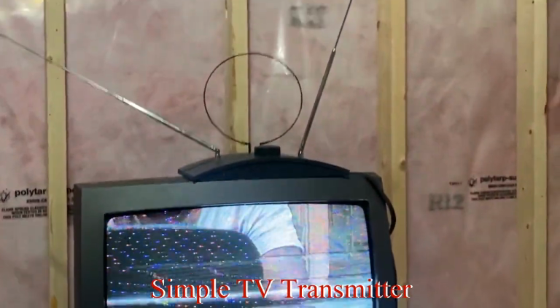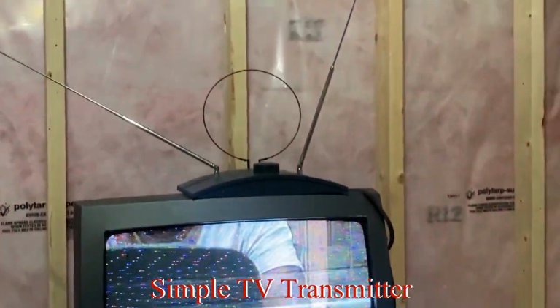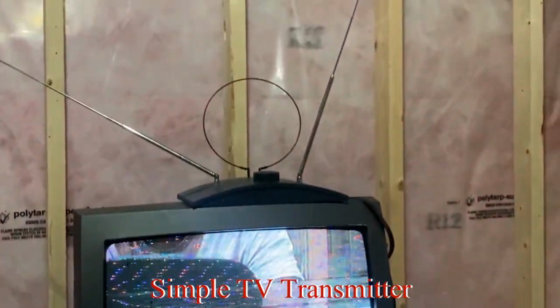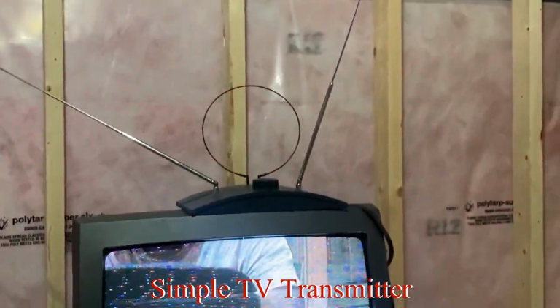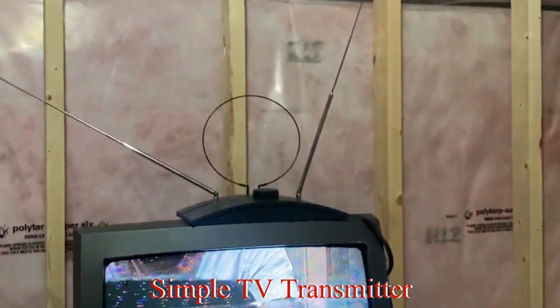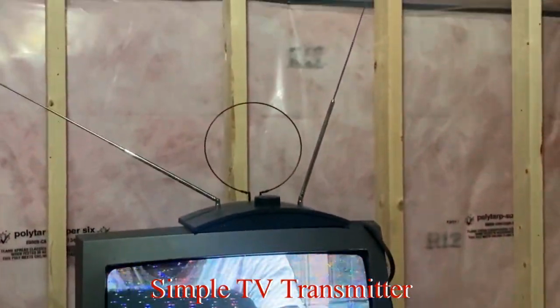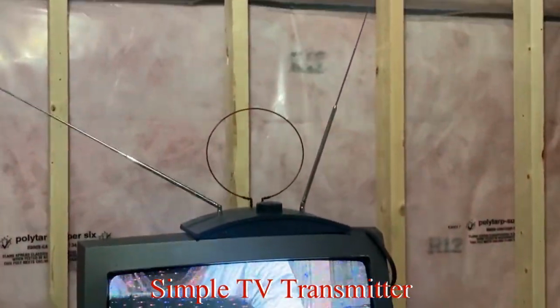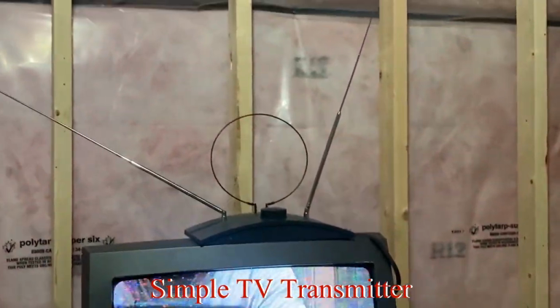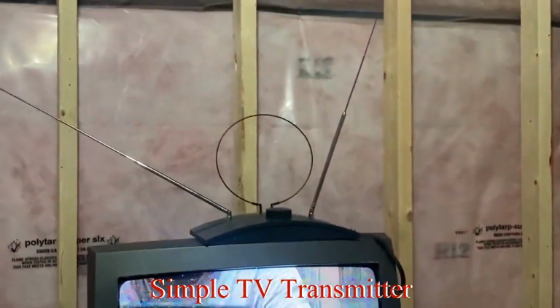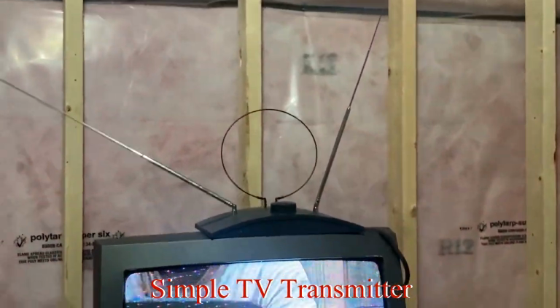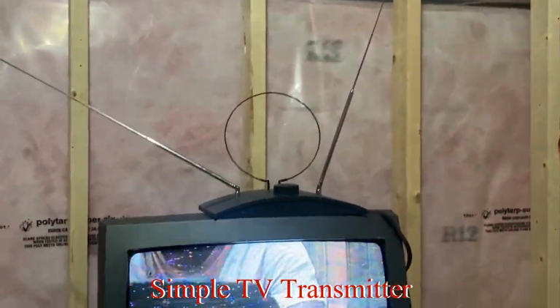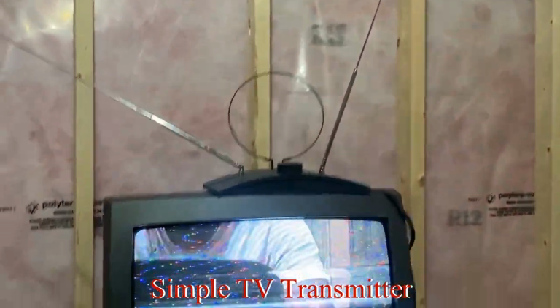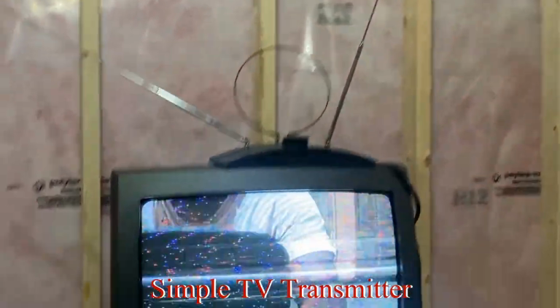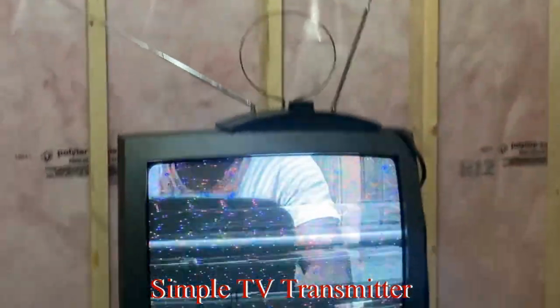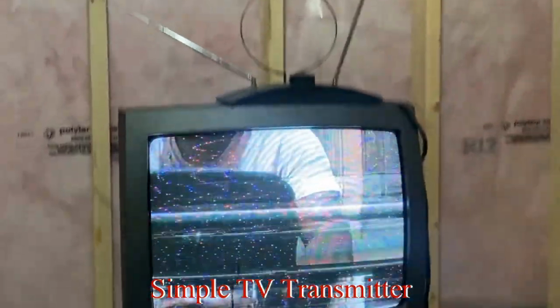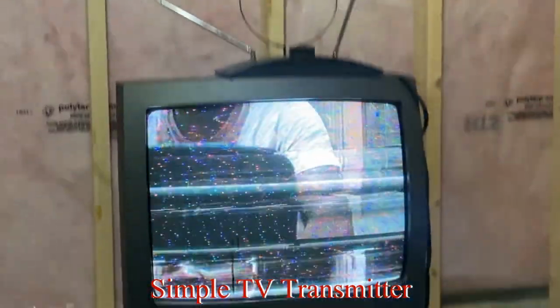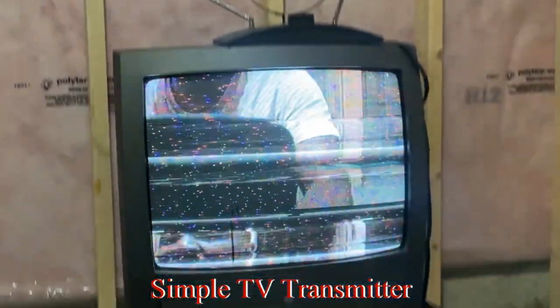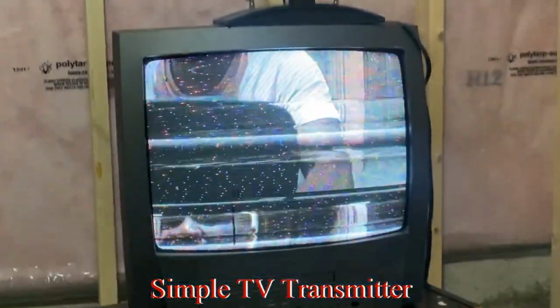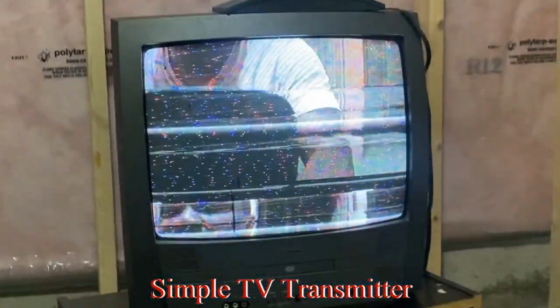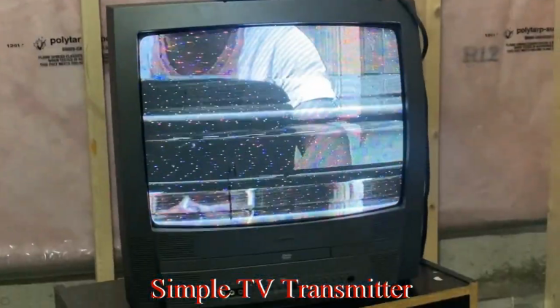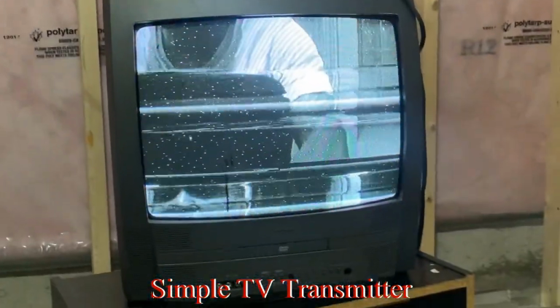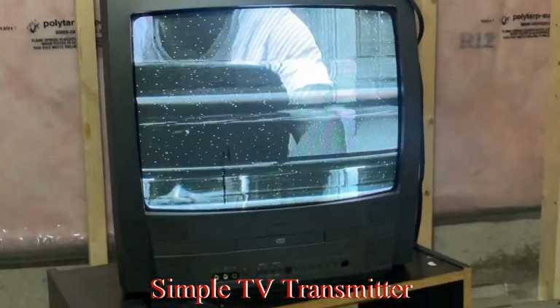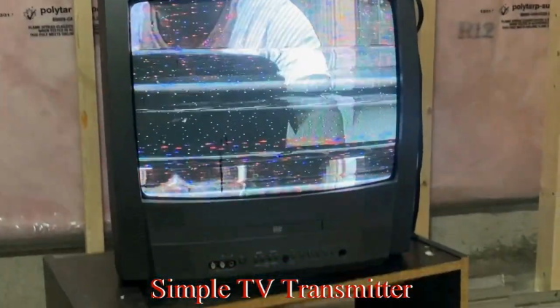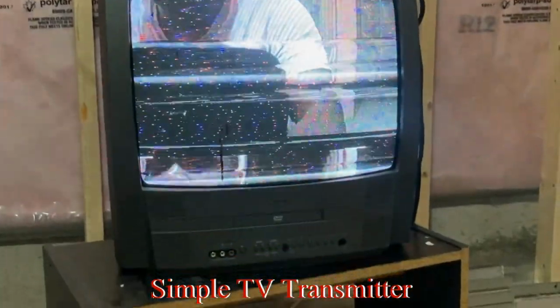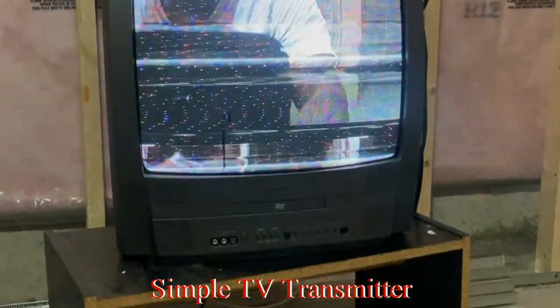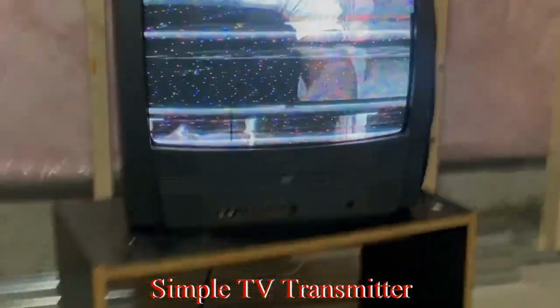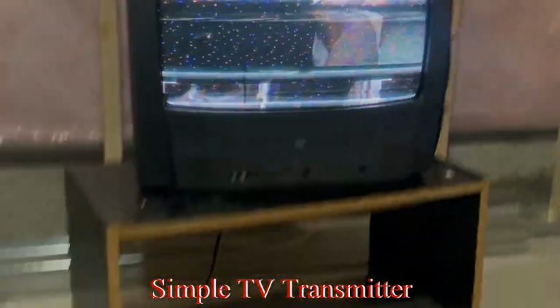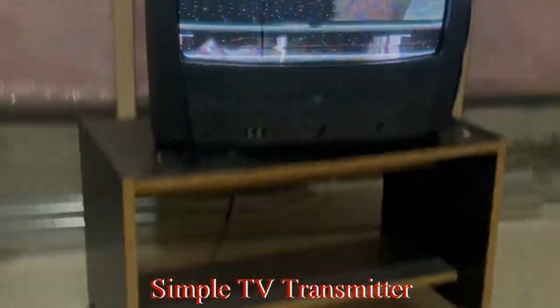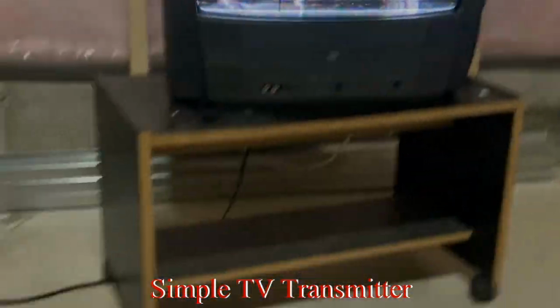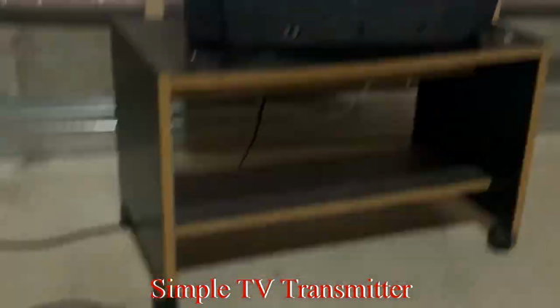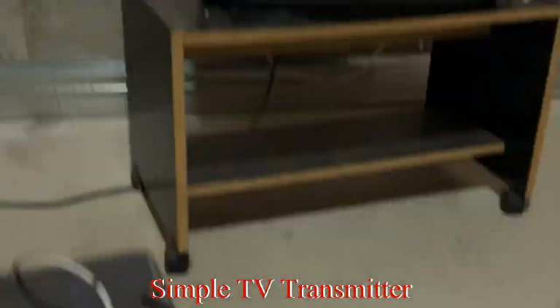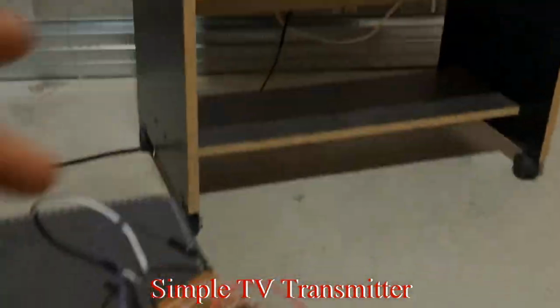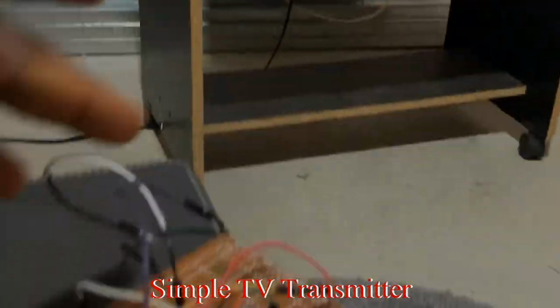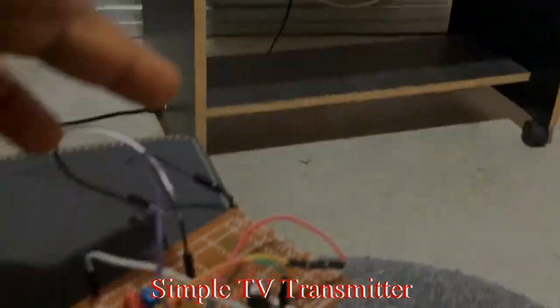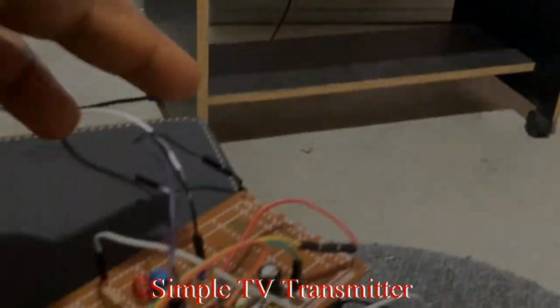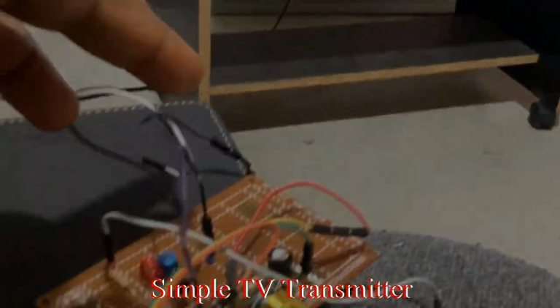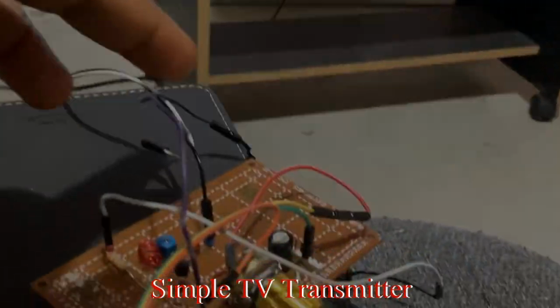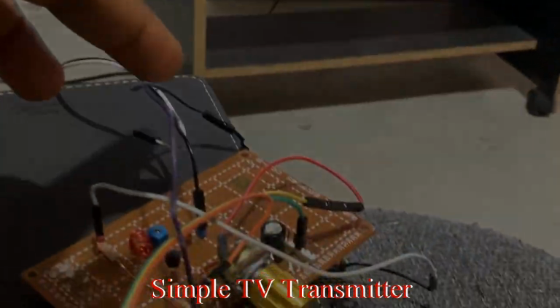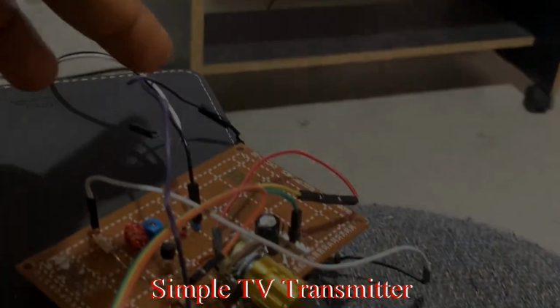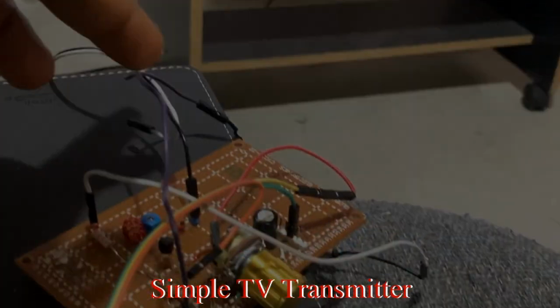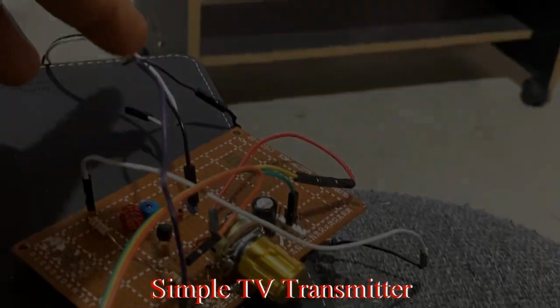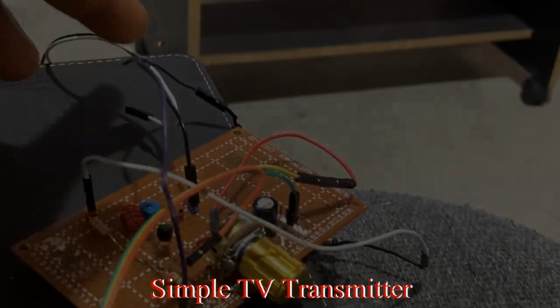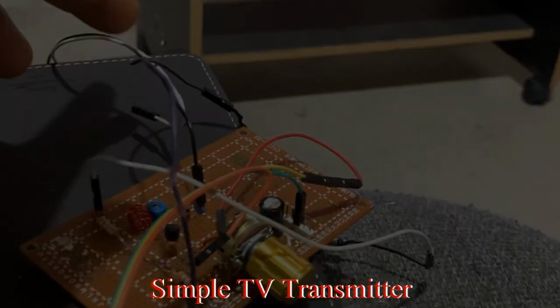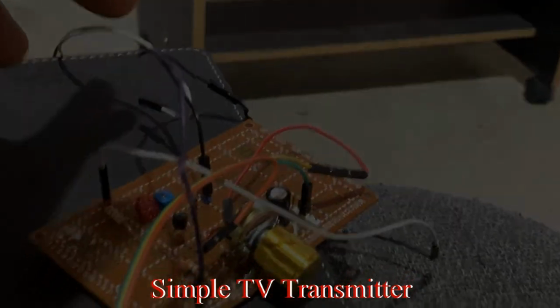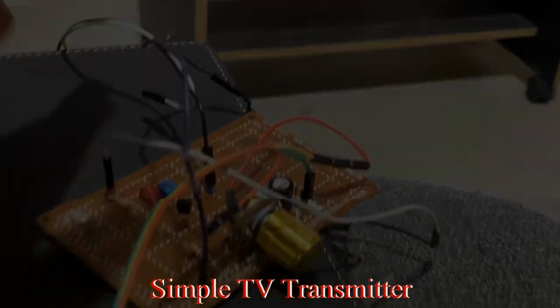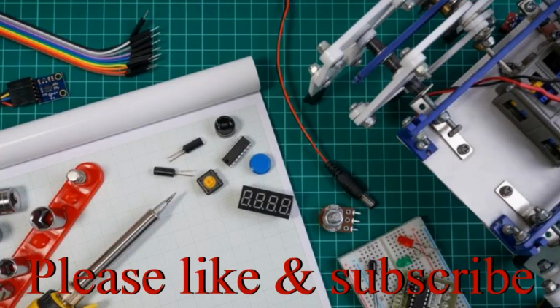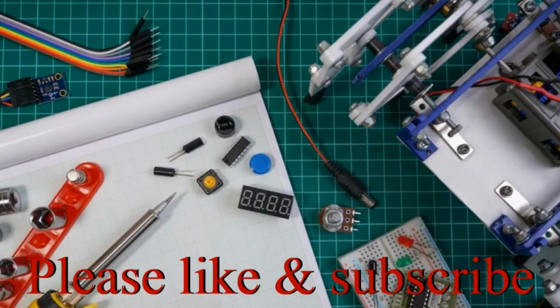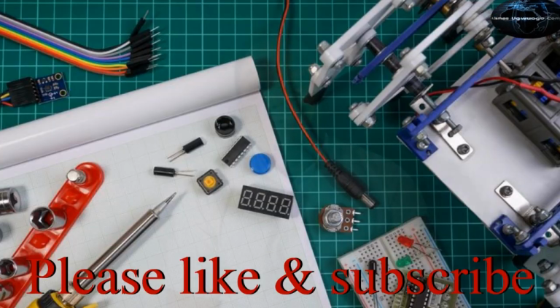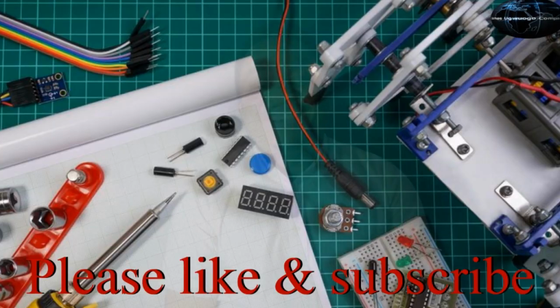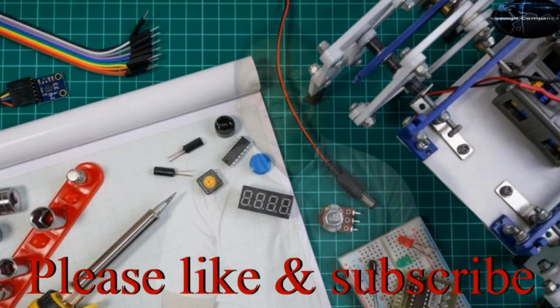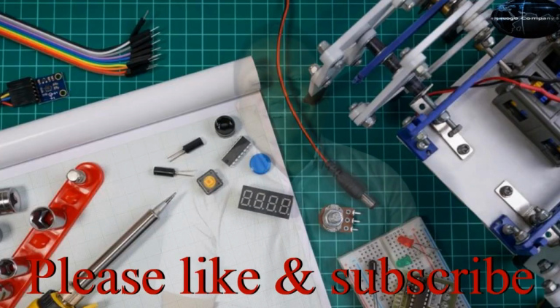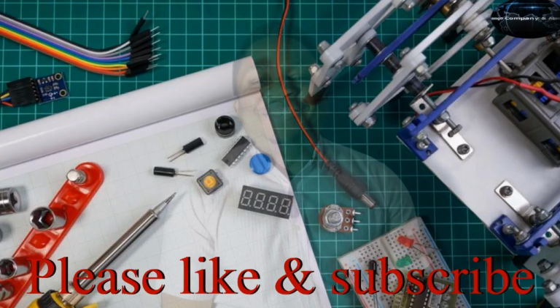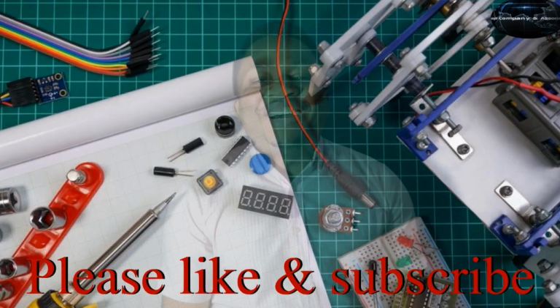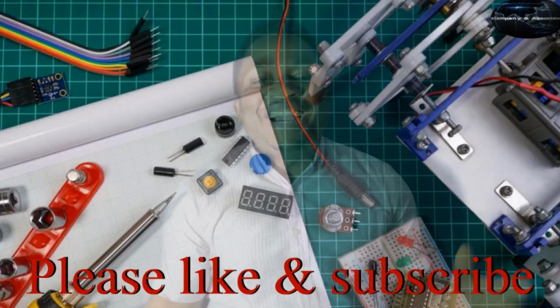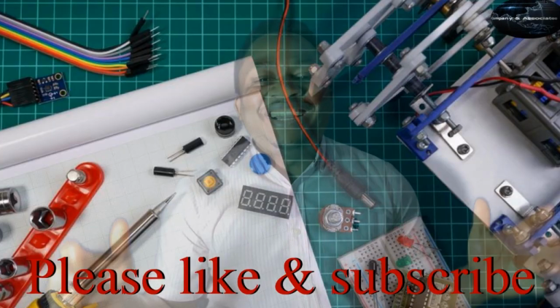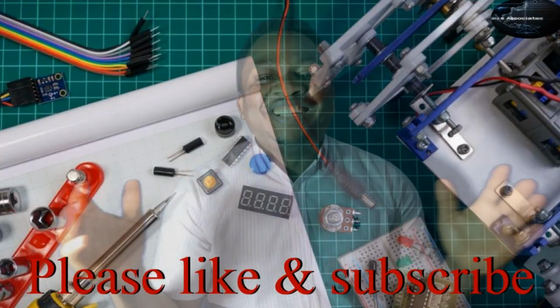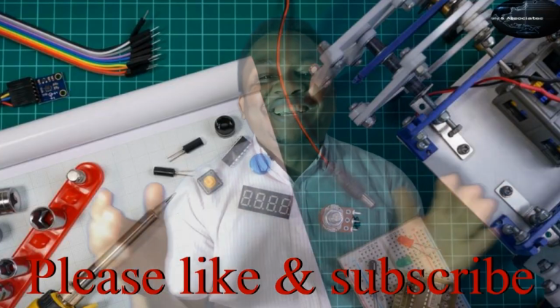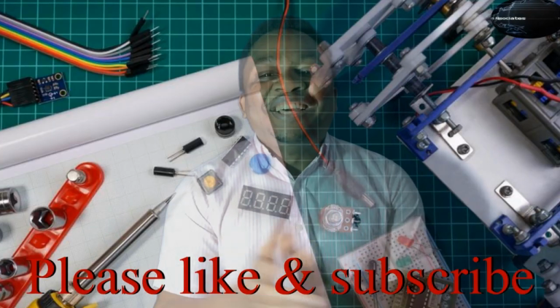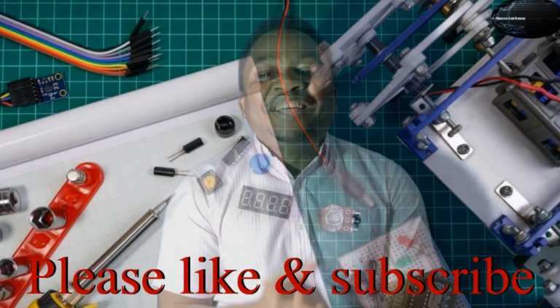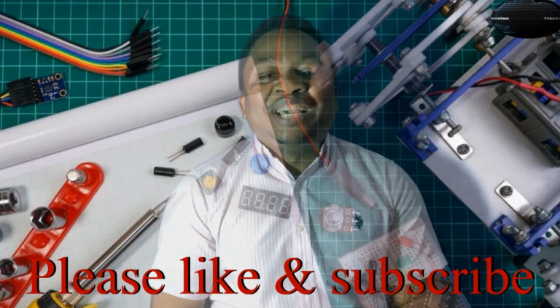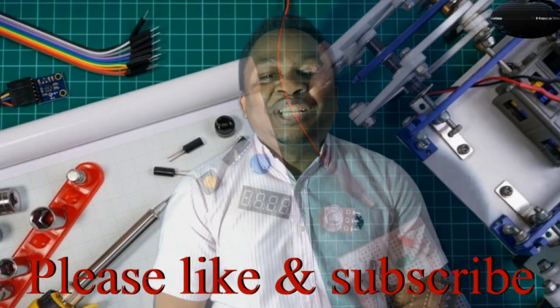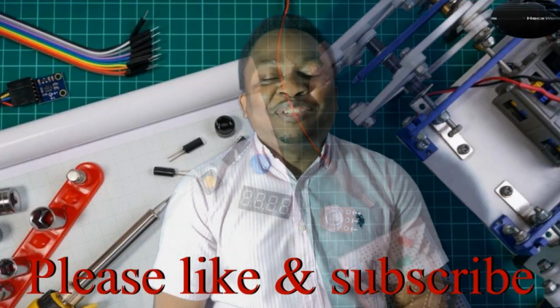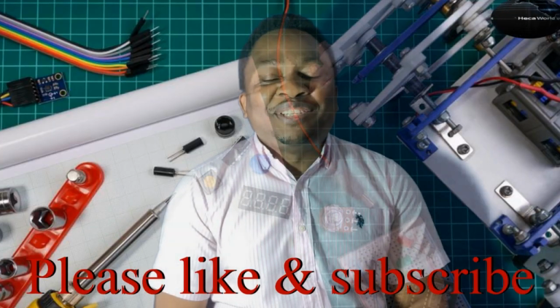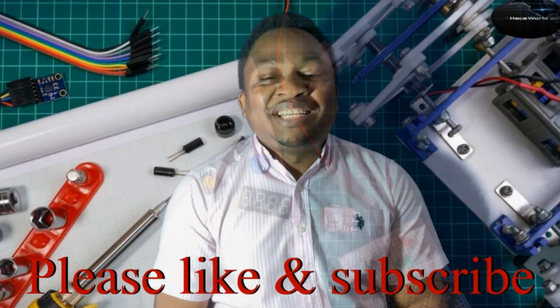You can see the antenna hanging right over the TV, and the antenna here is just this wire hanging here.